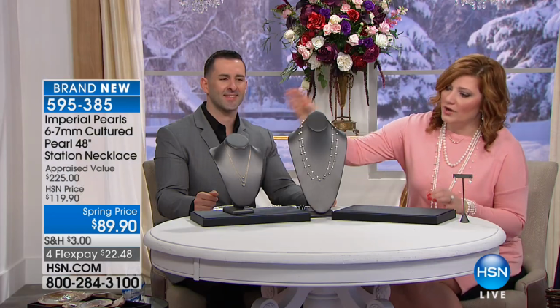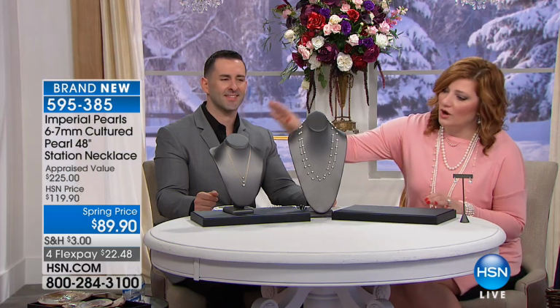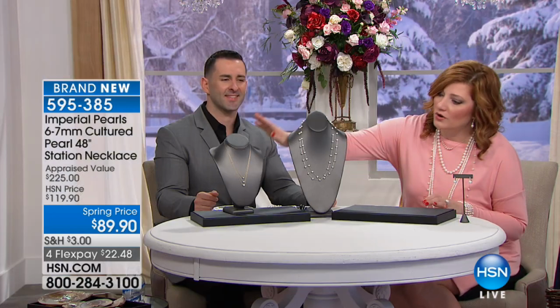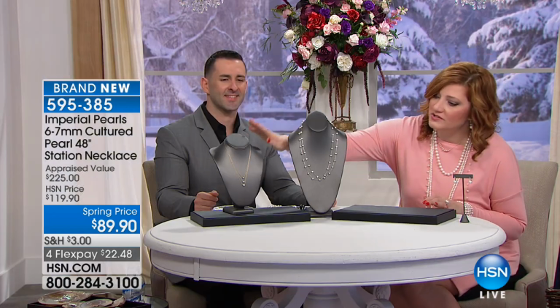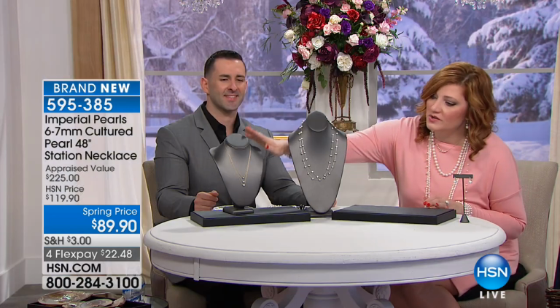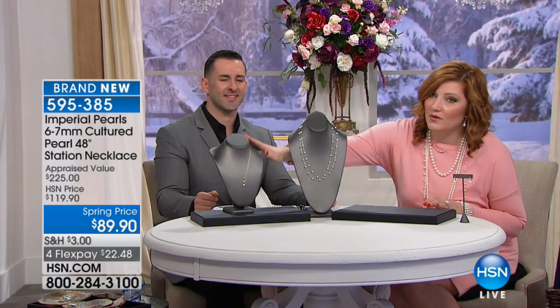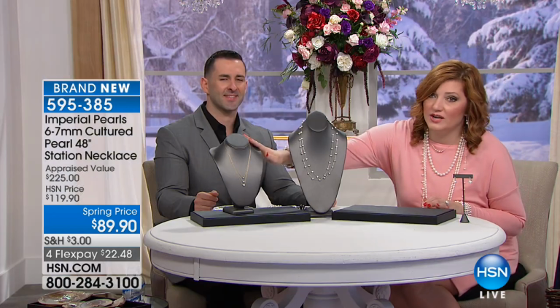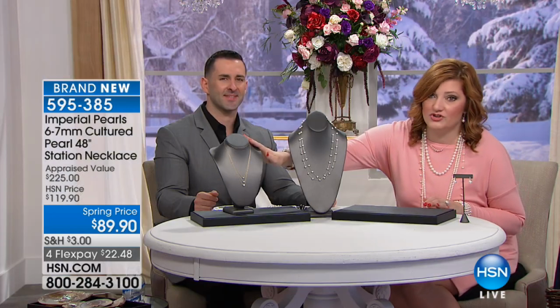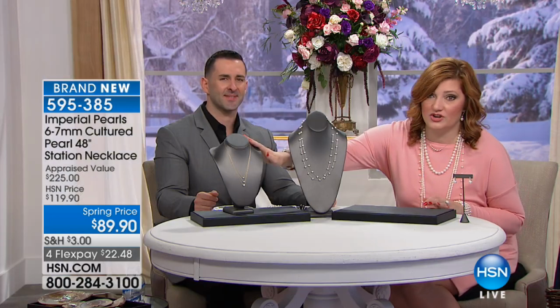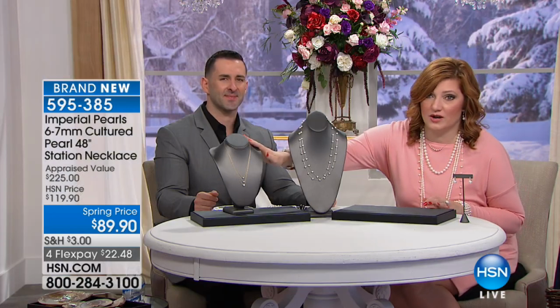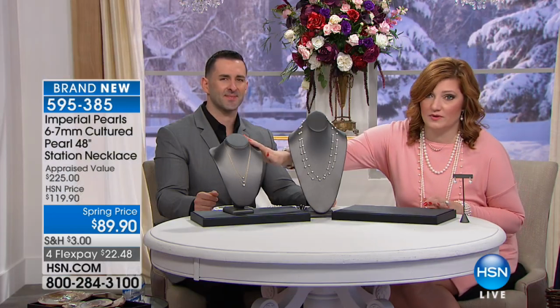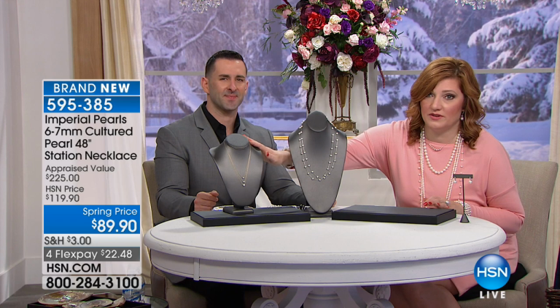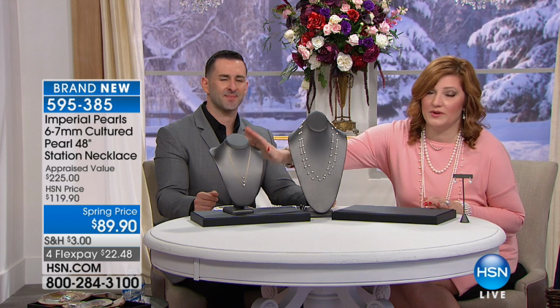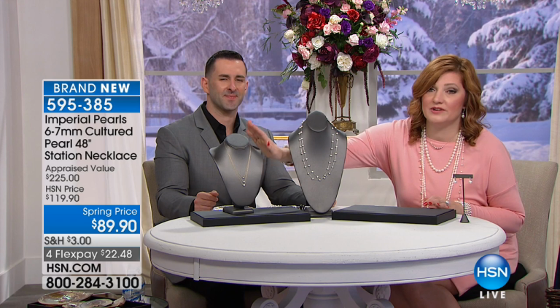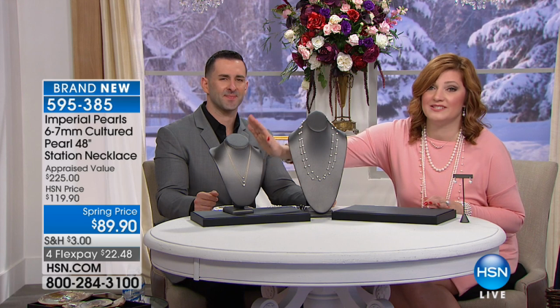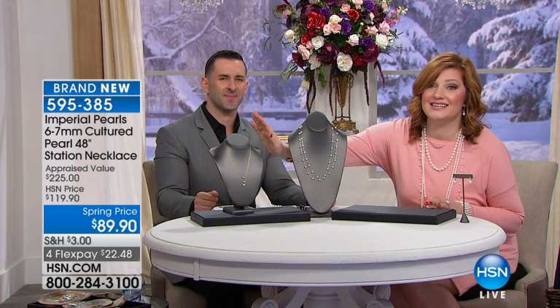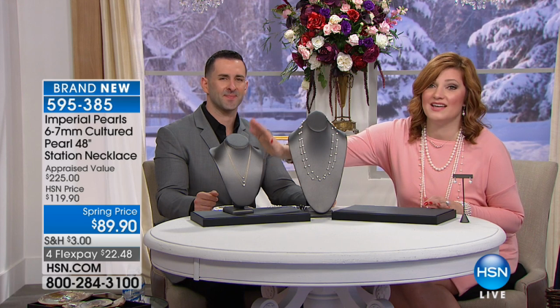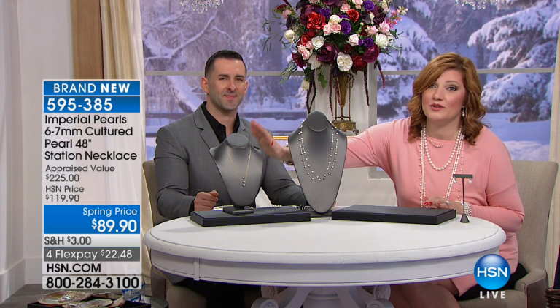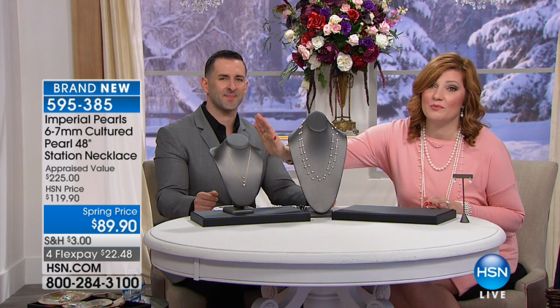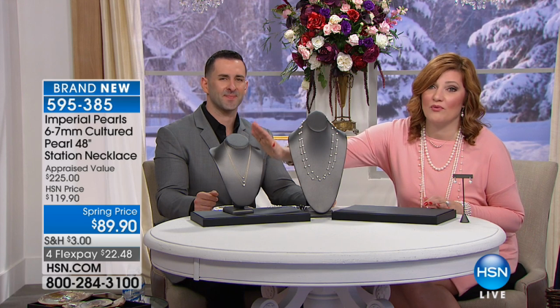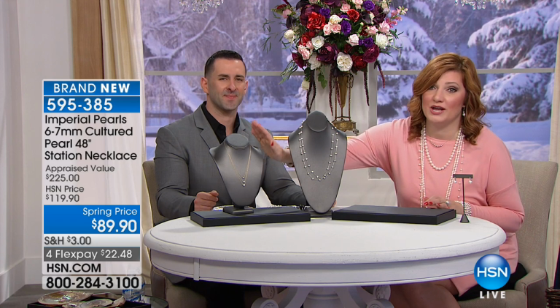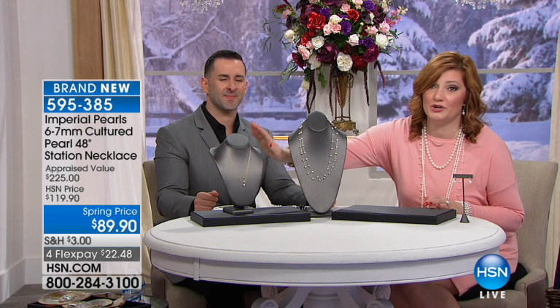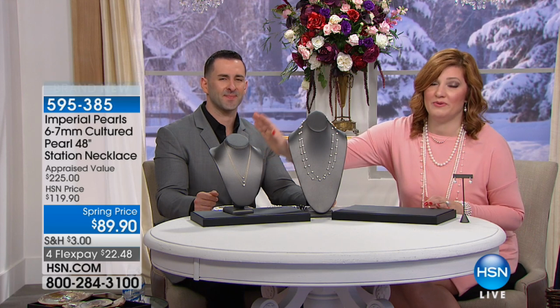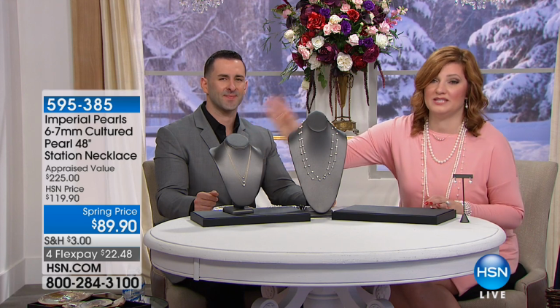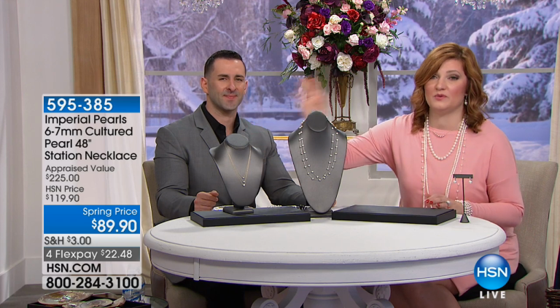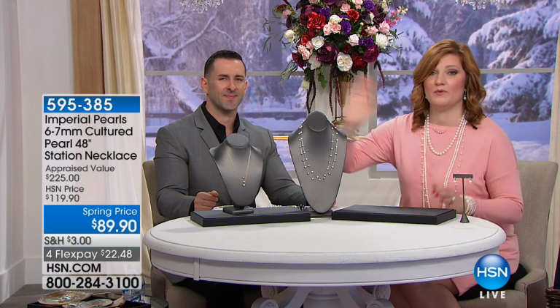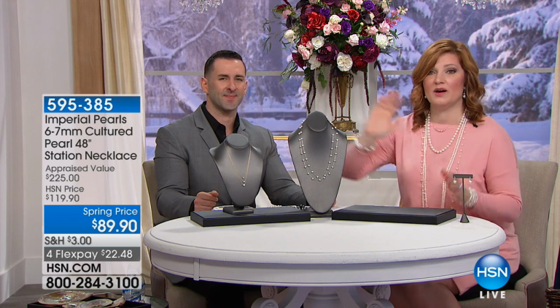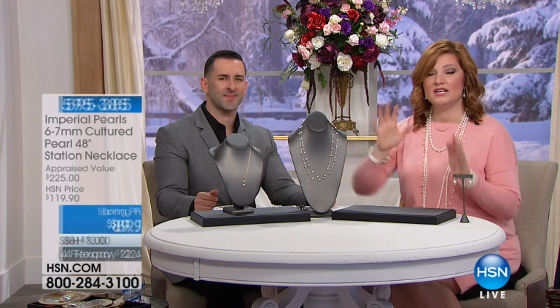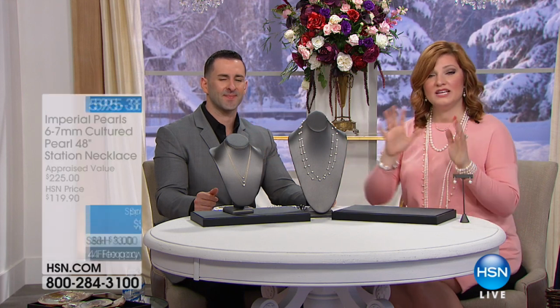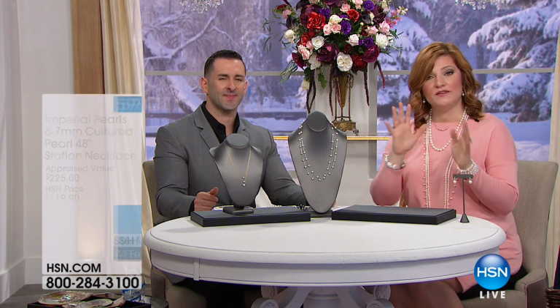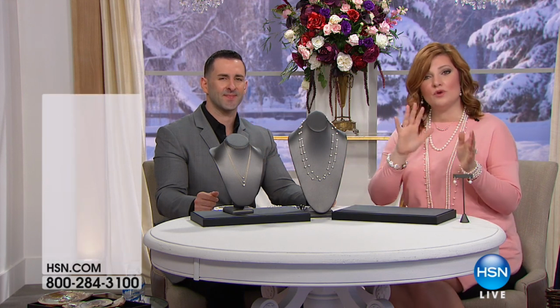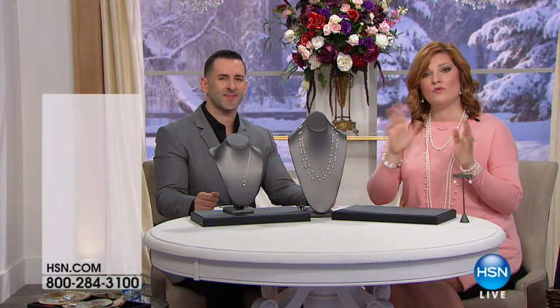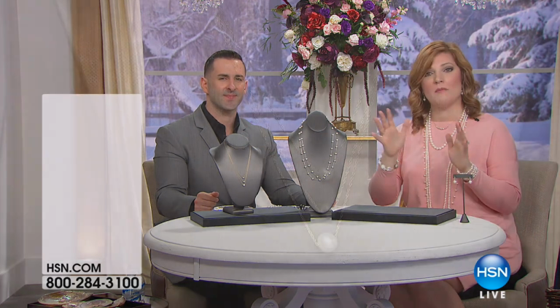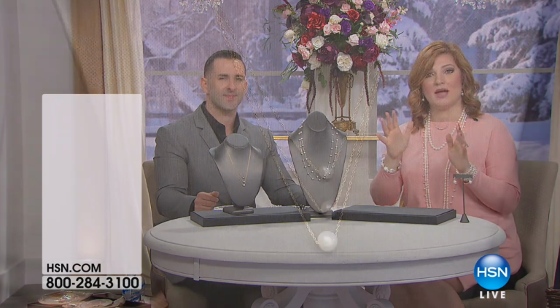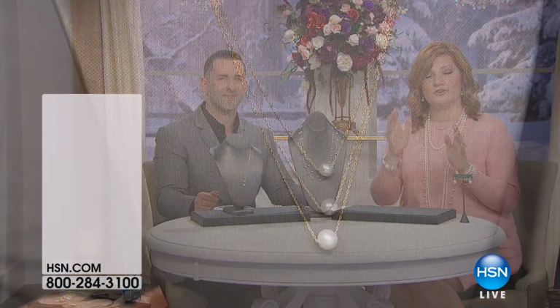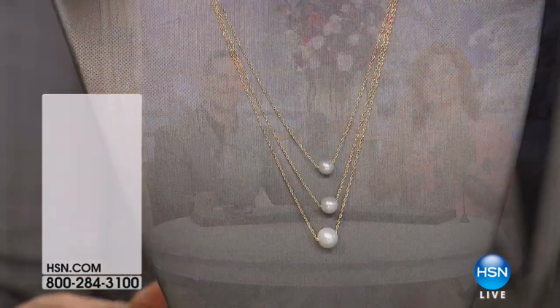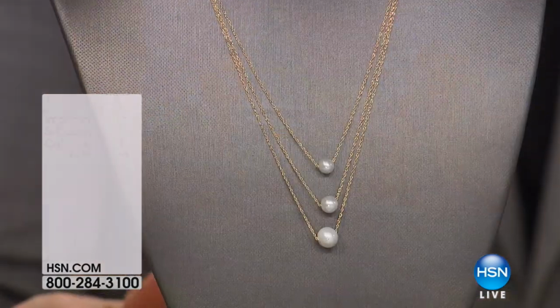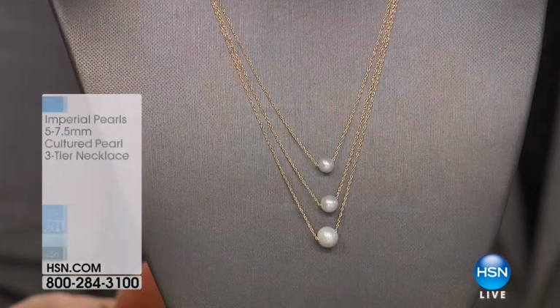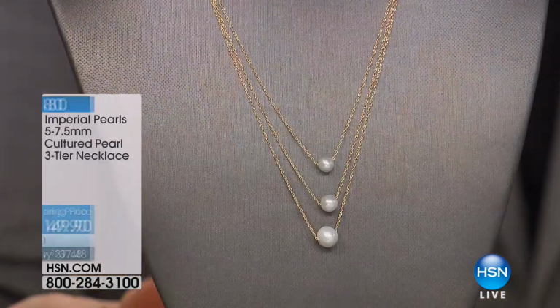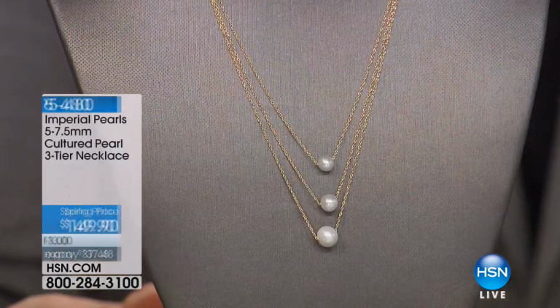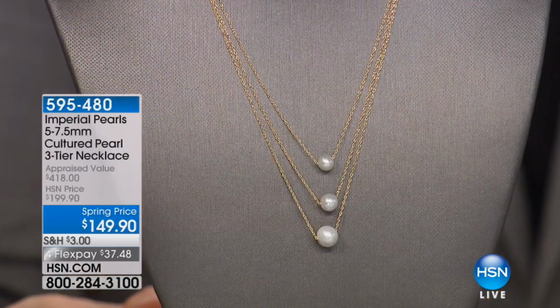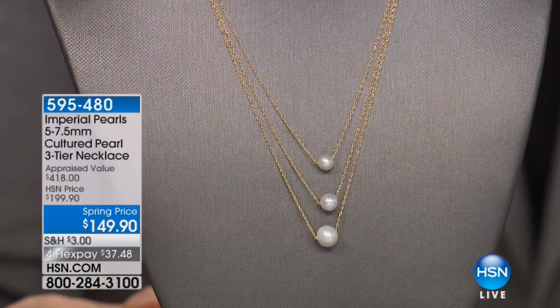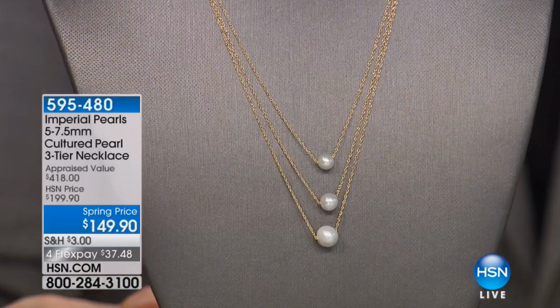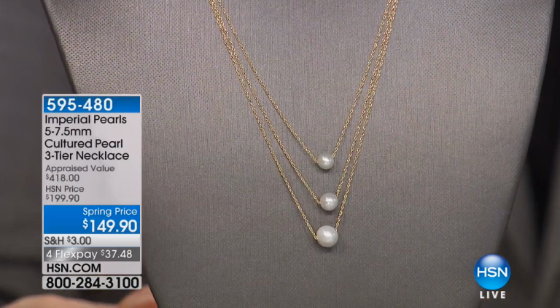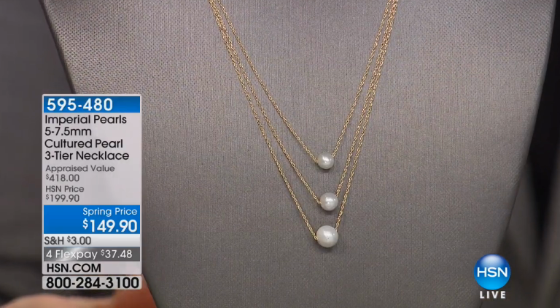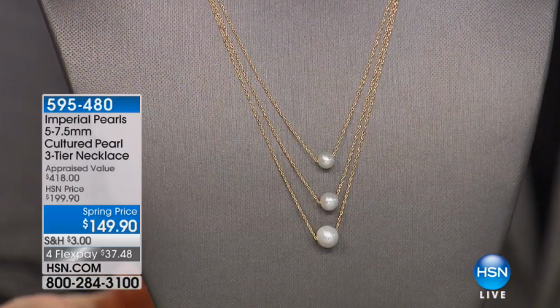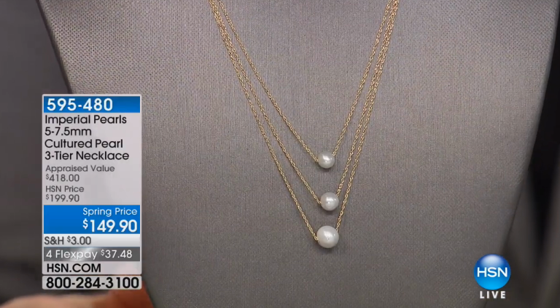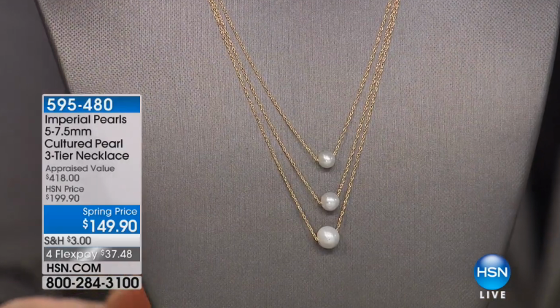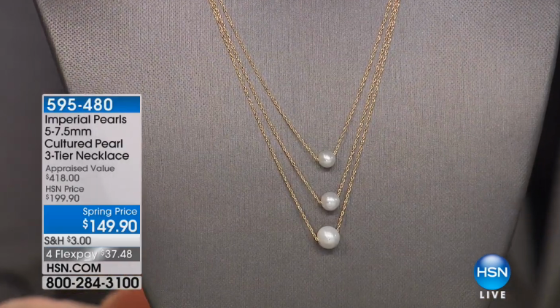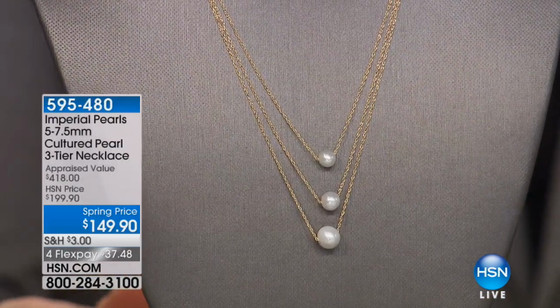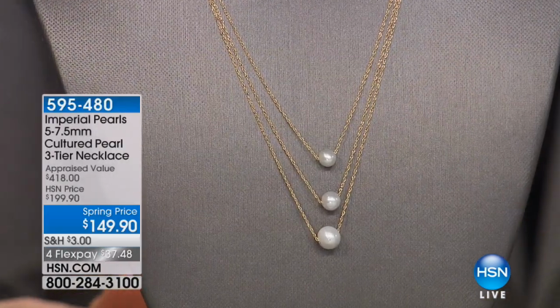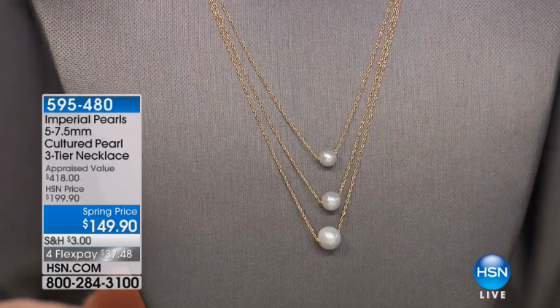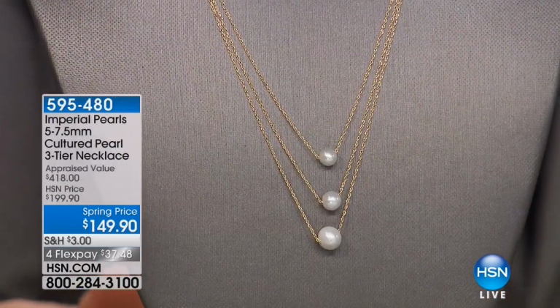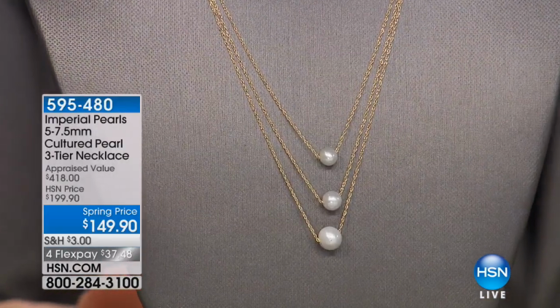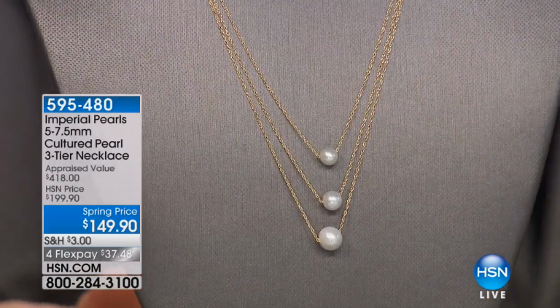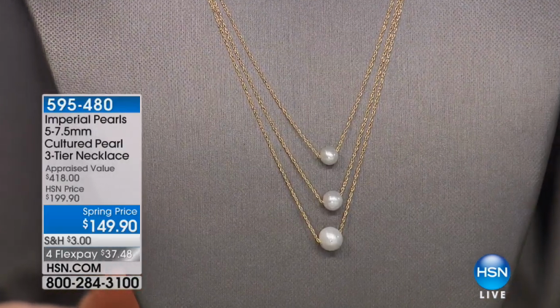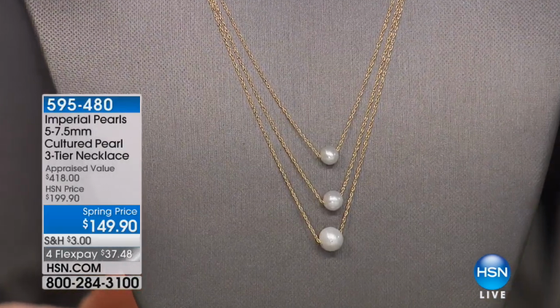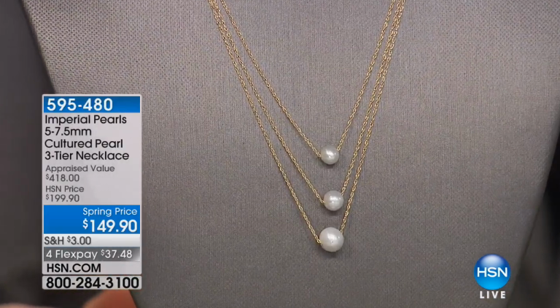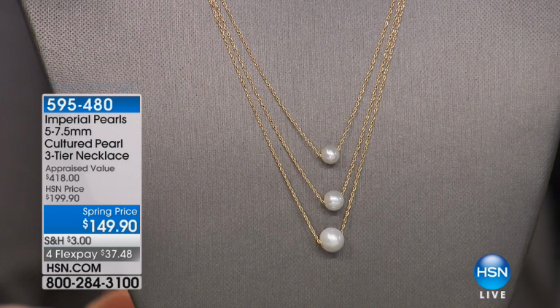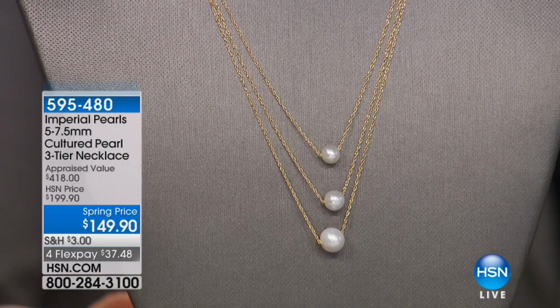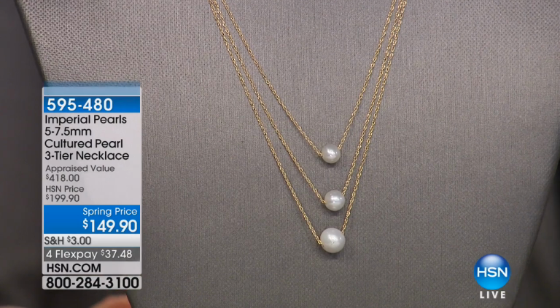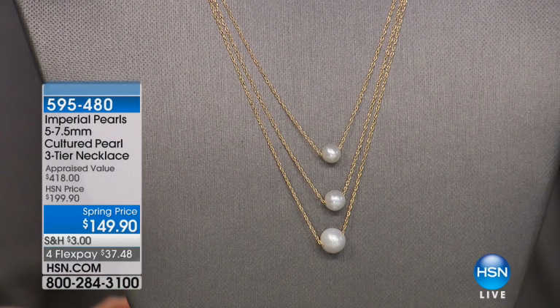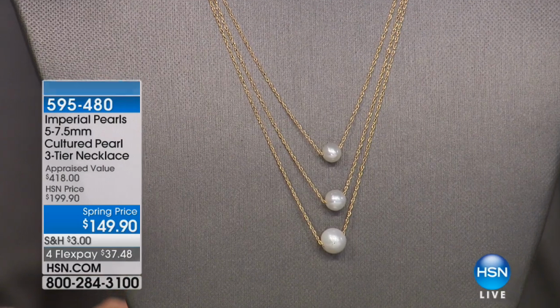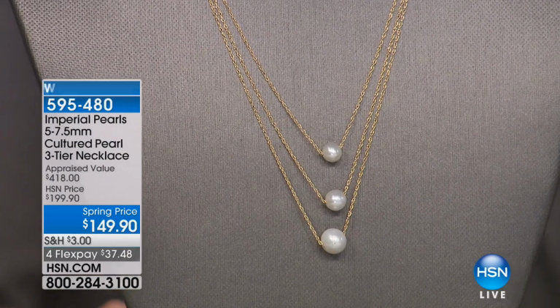We also want to share with you another brand-new piece, and we wanted to give you reminders of some of the things we started our show with in case you're just tuning in.